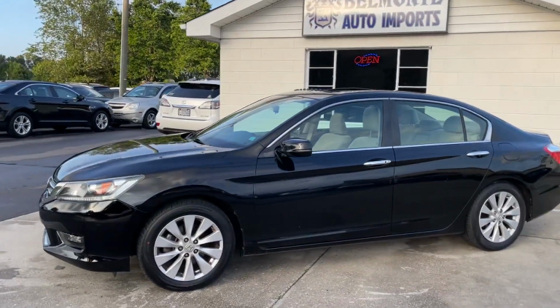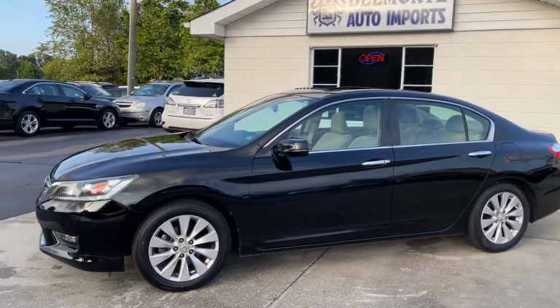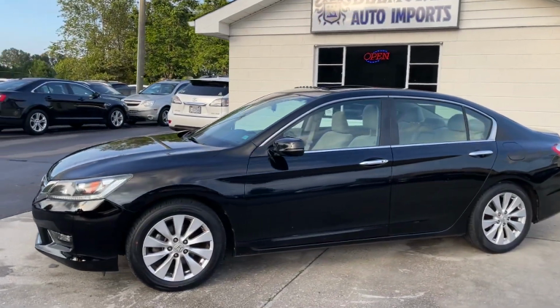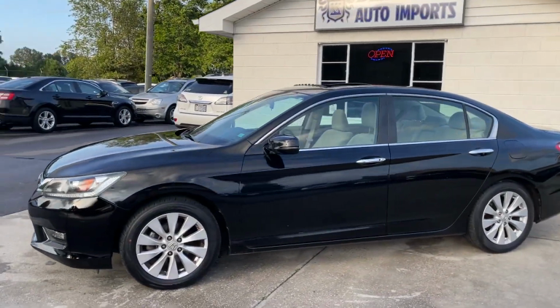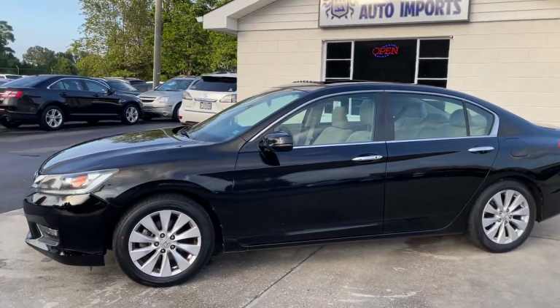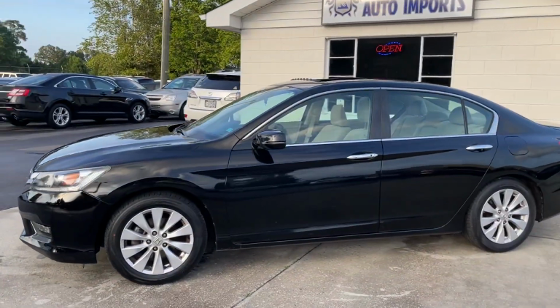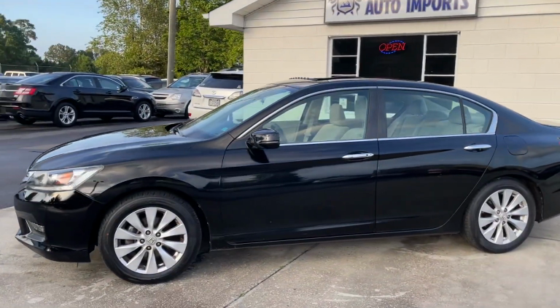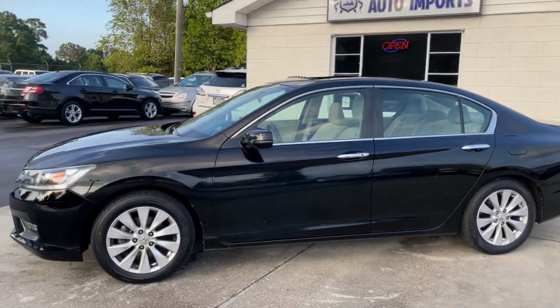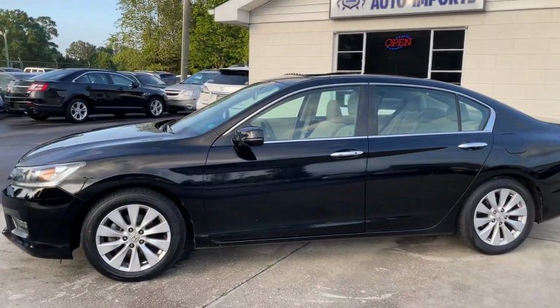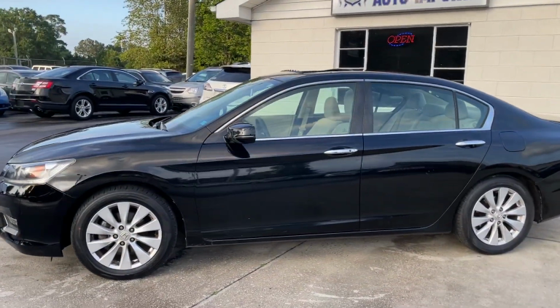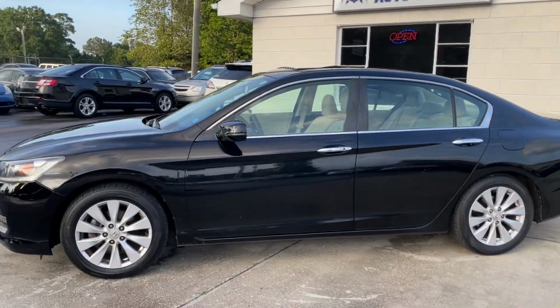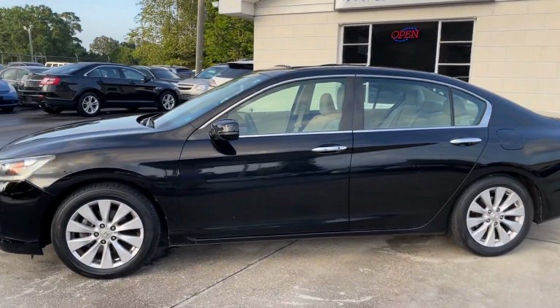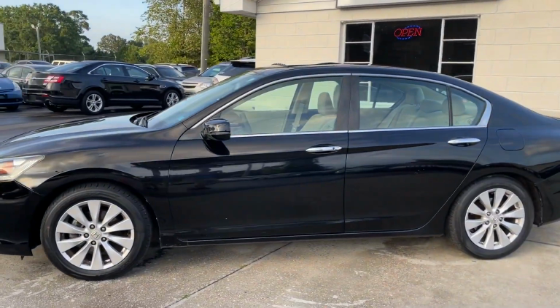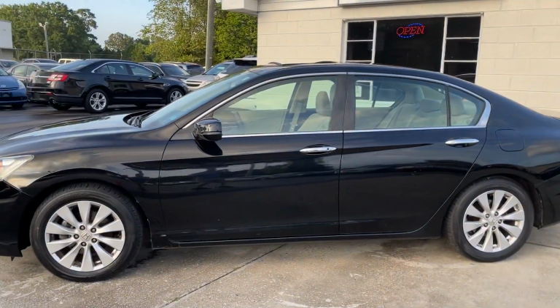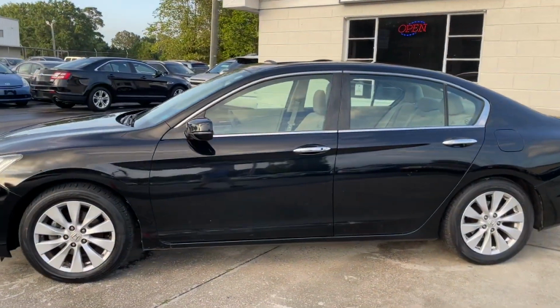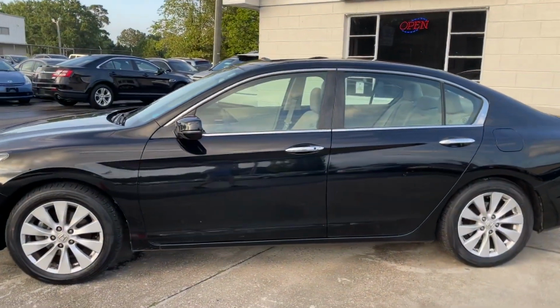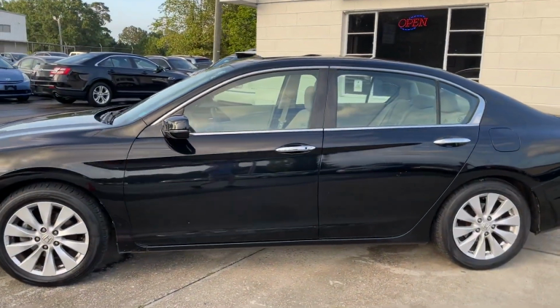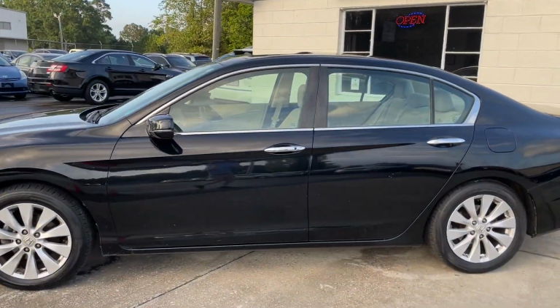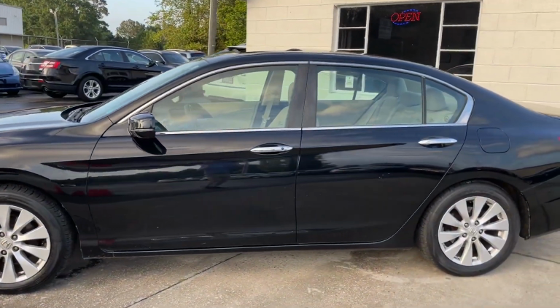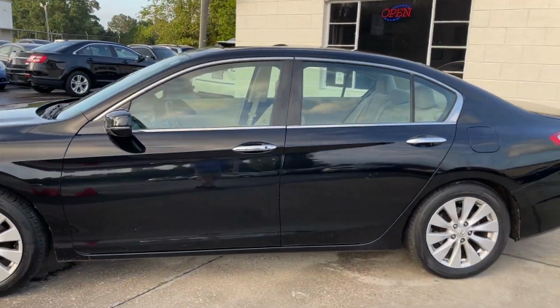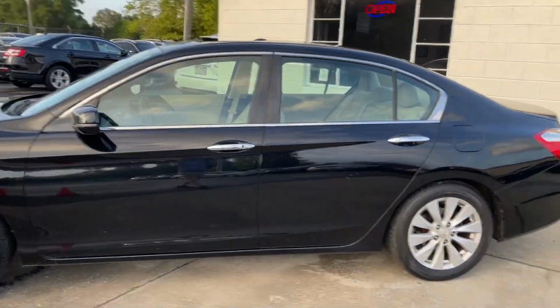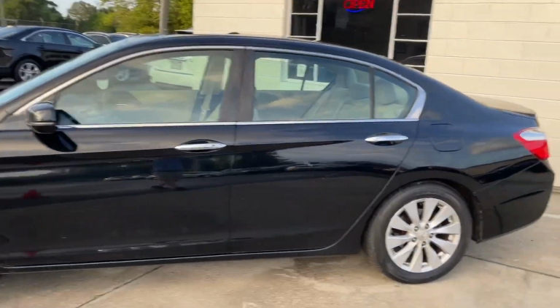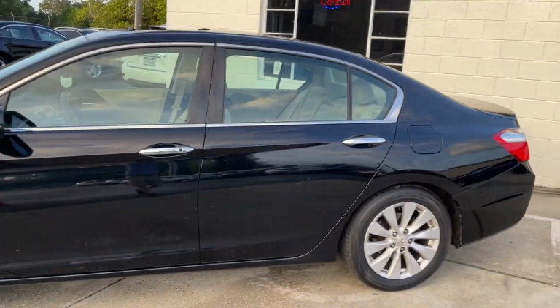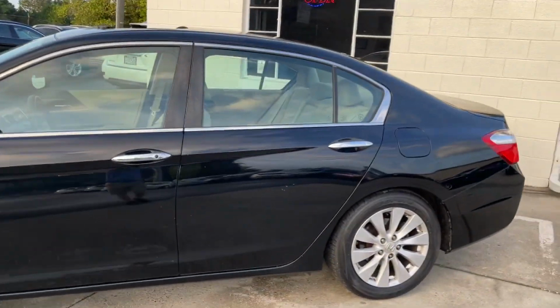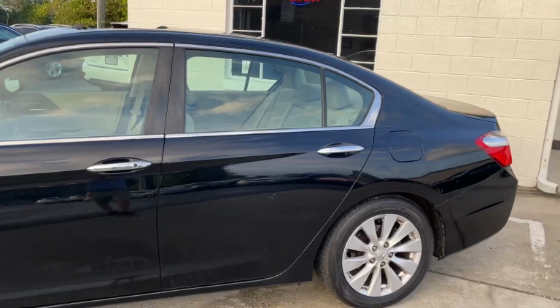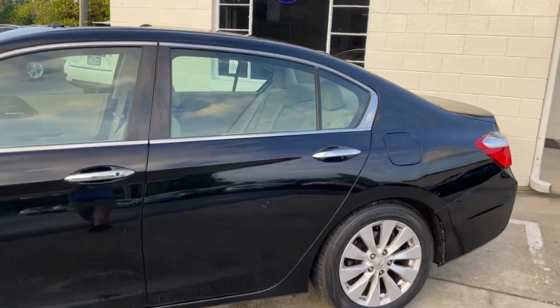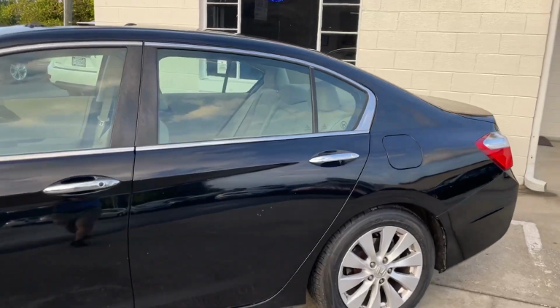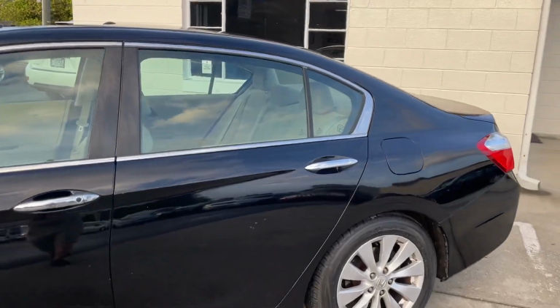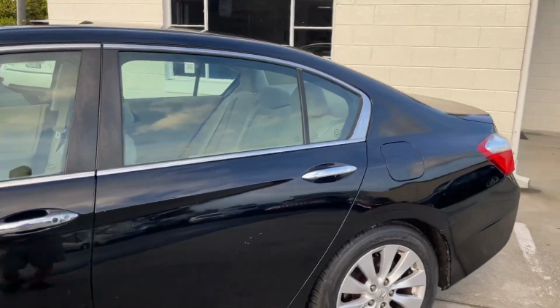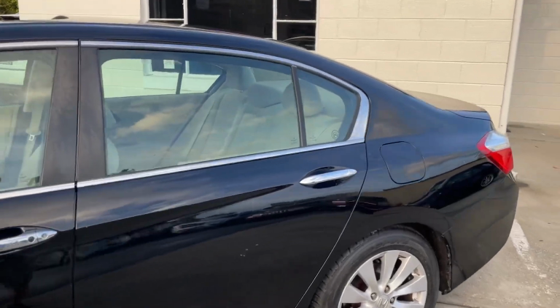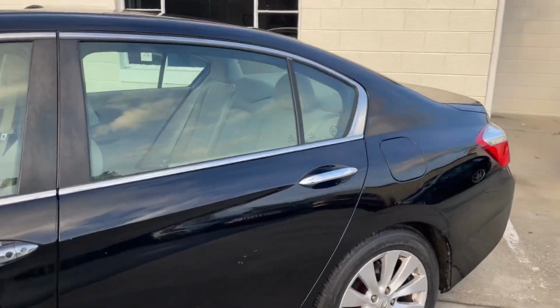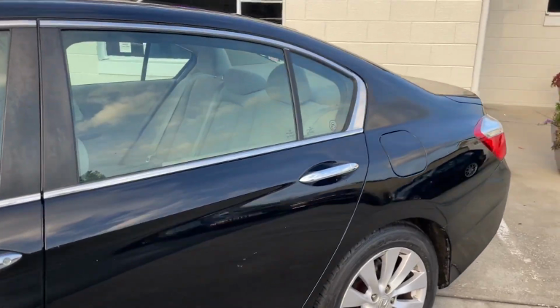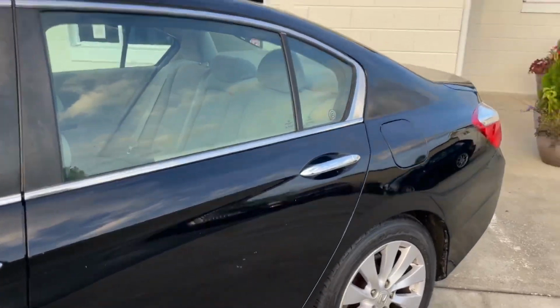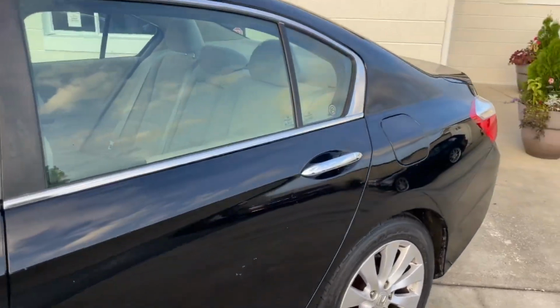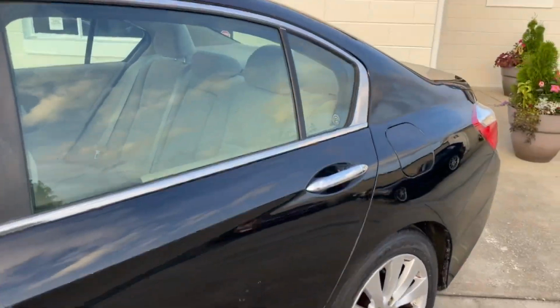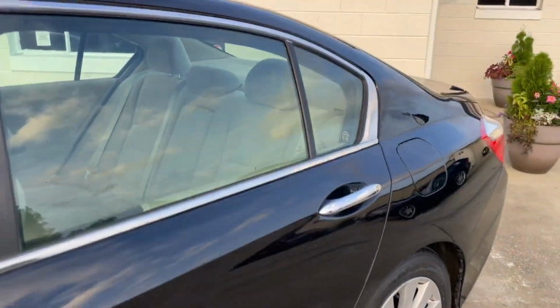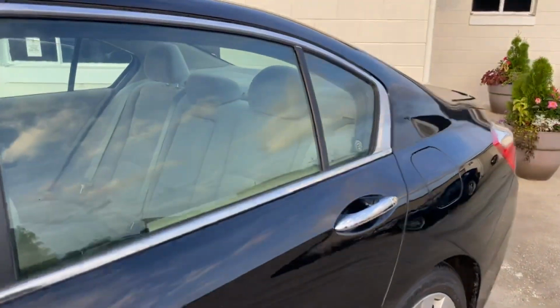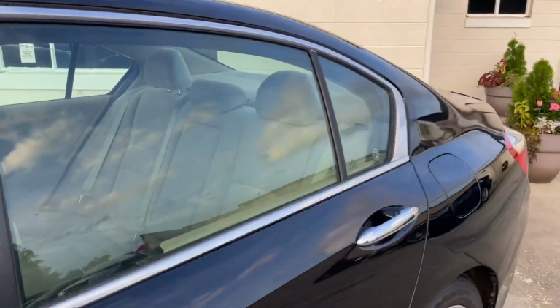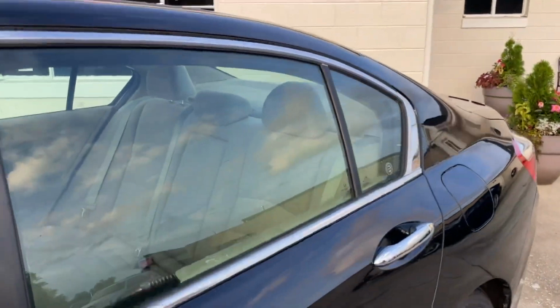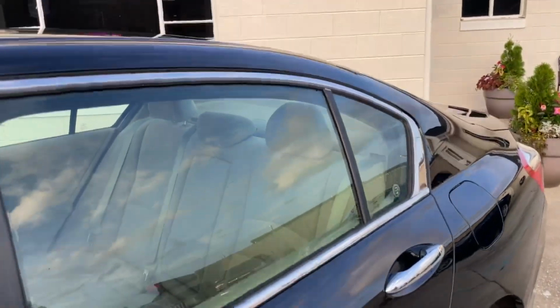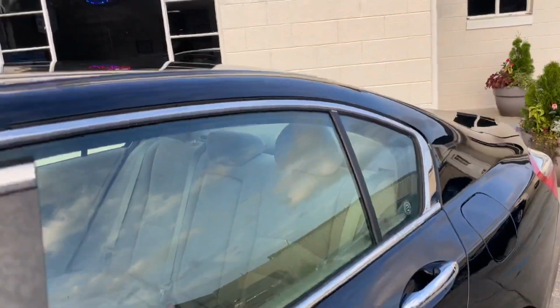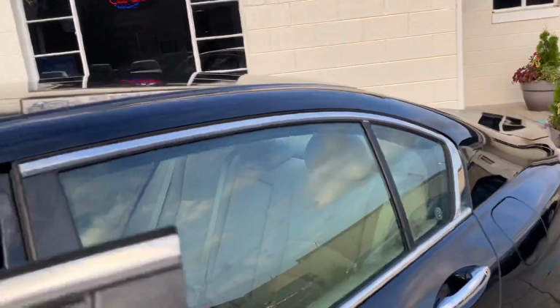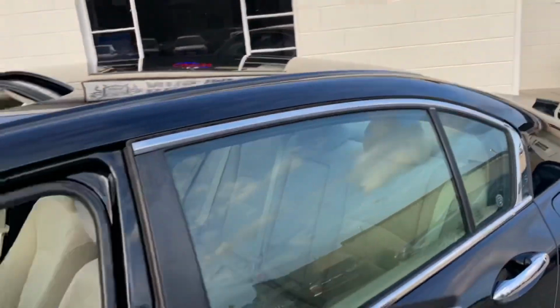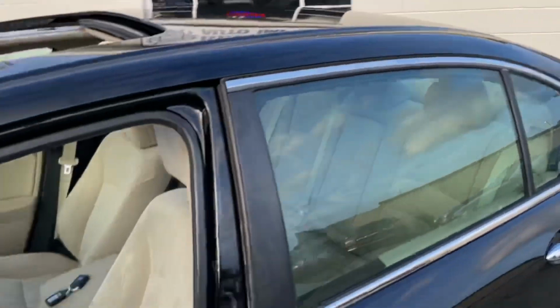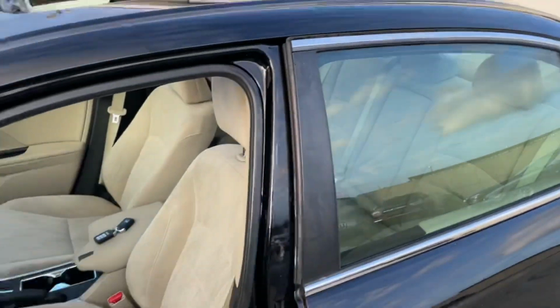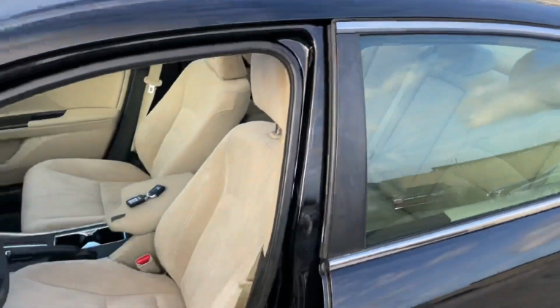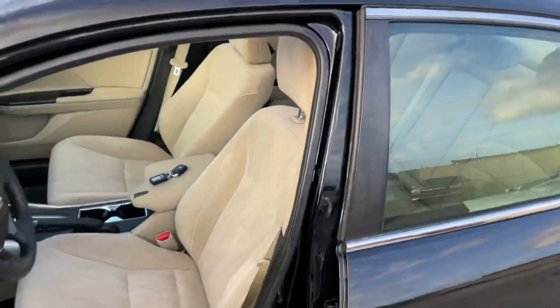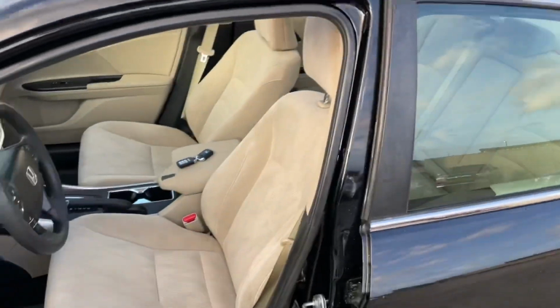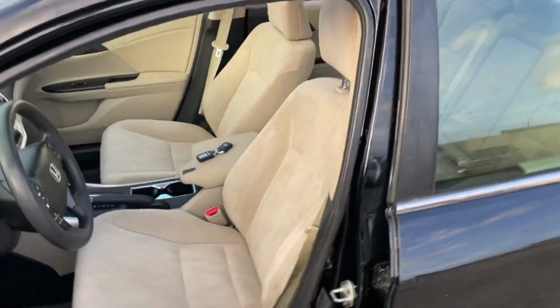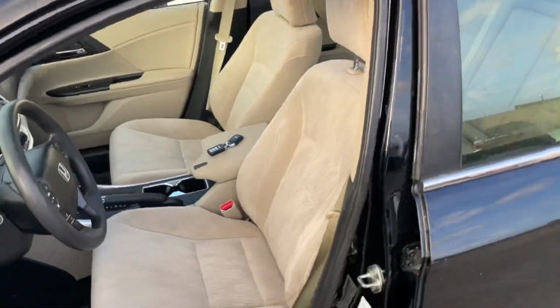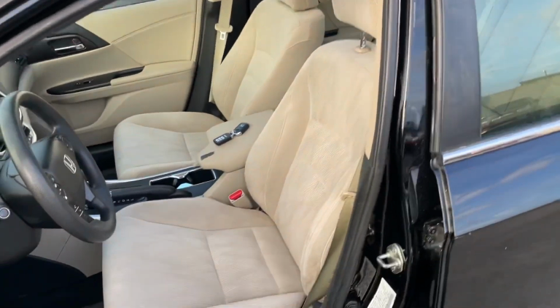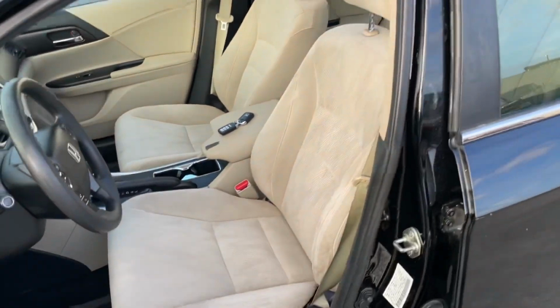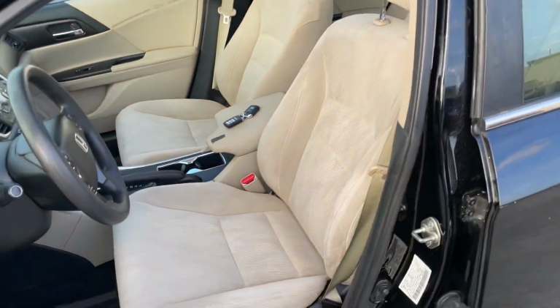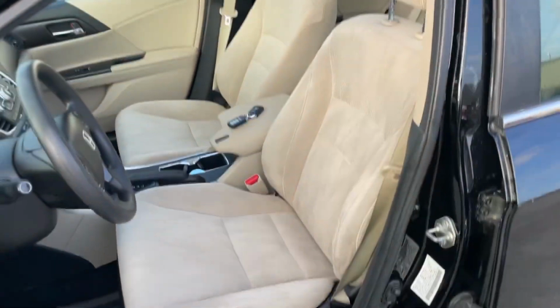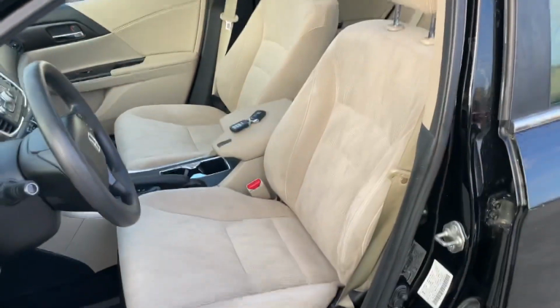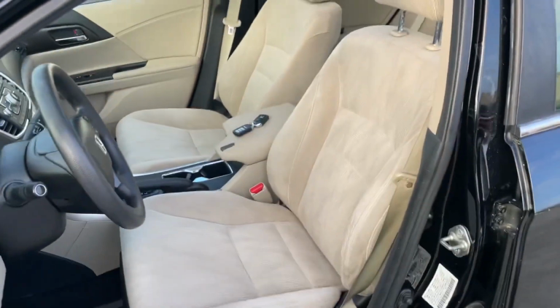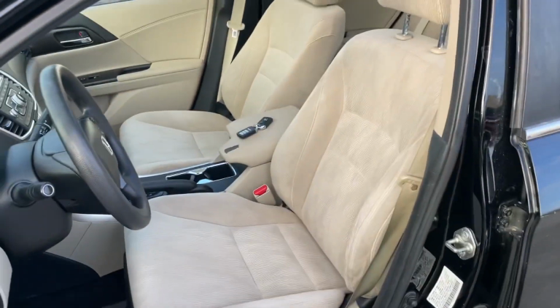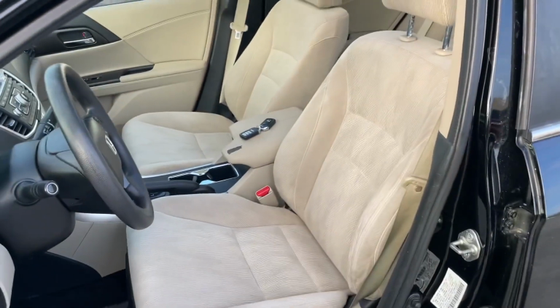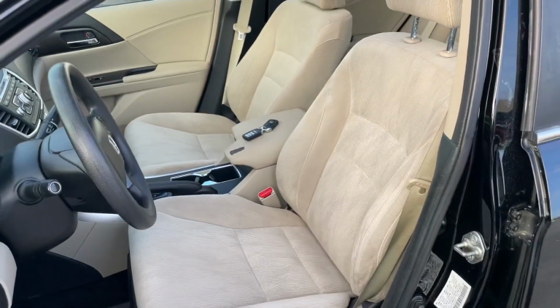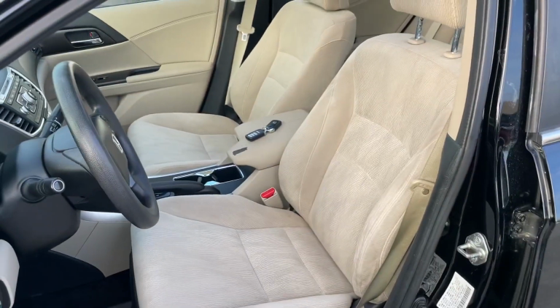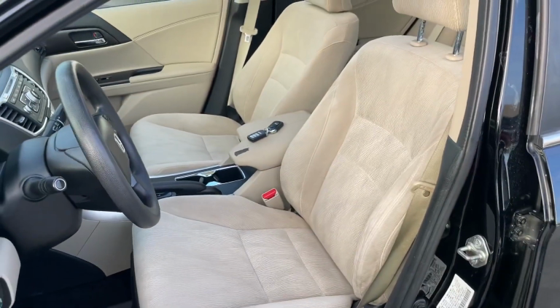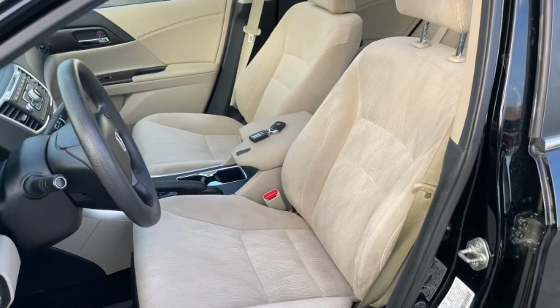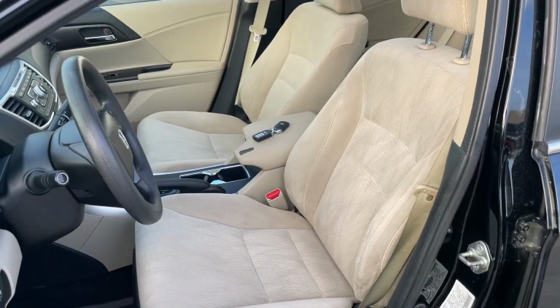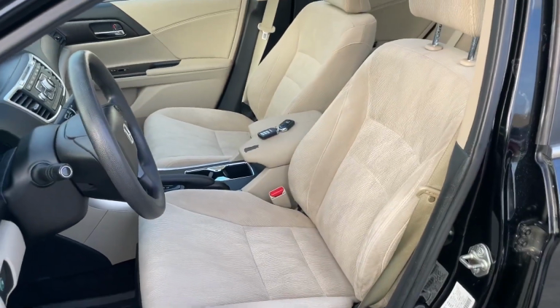Got a black and gray interior — tan interior, cloth.